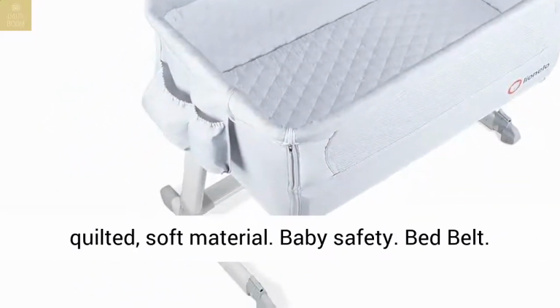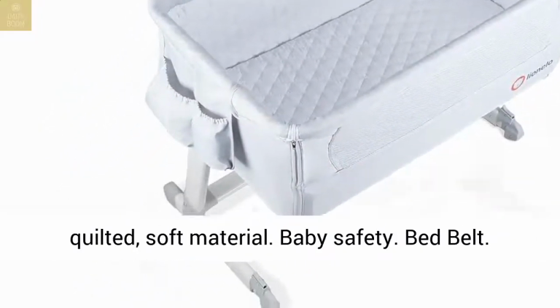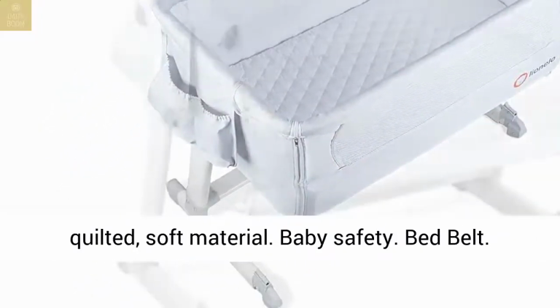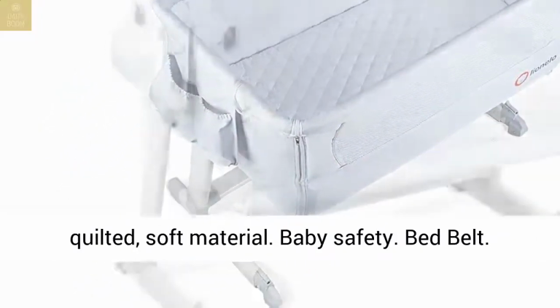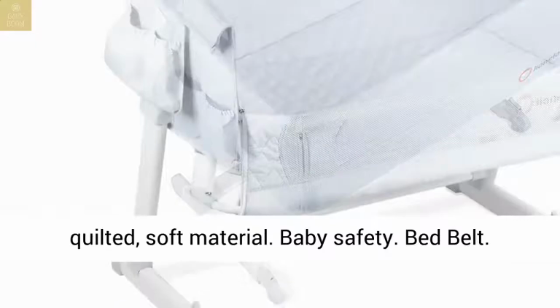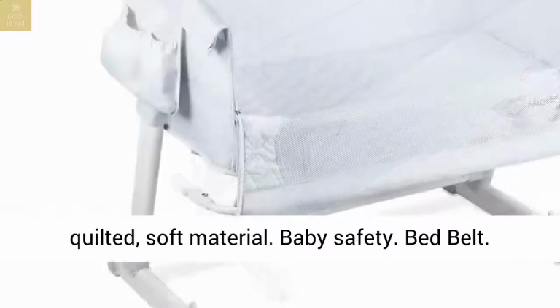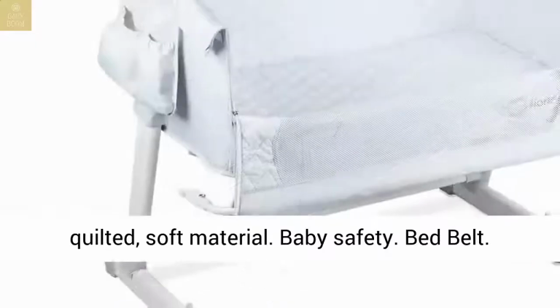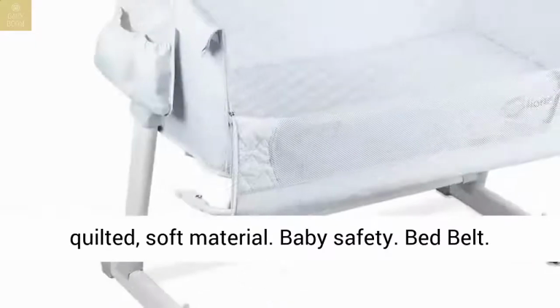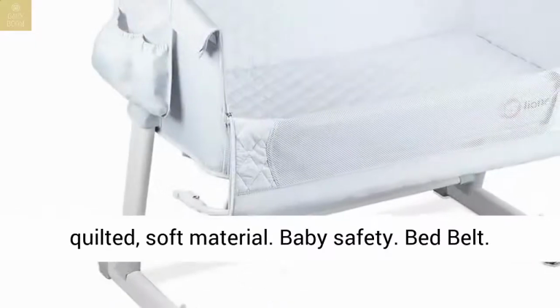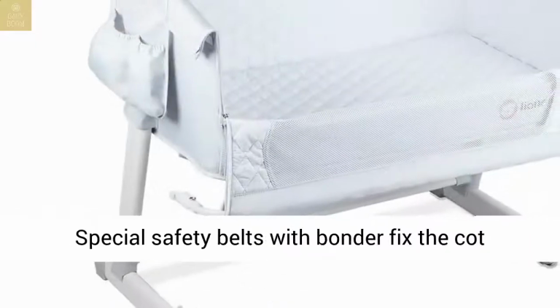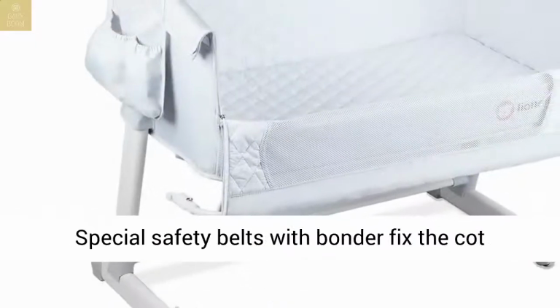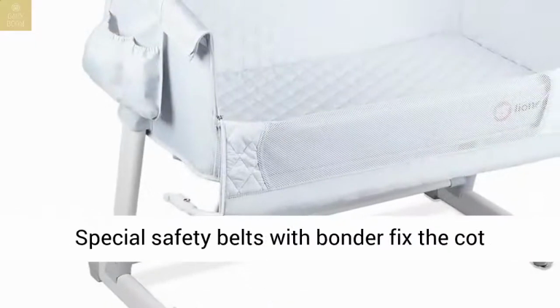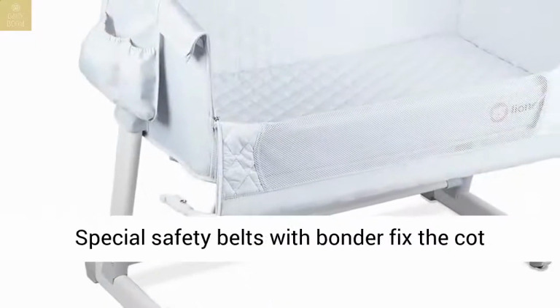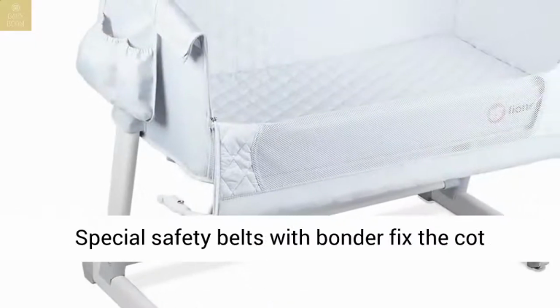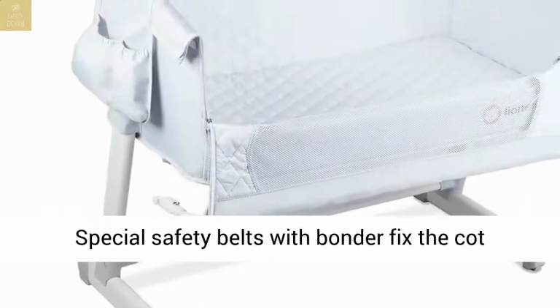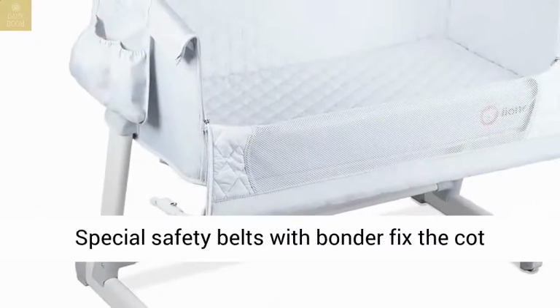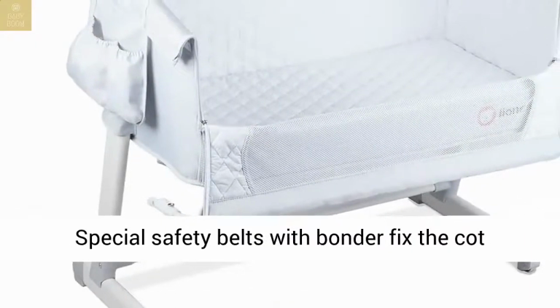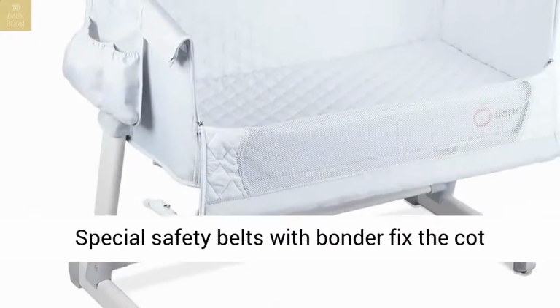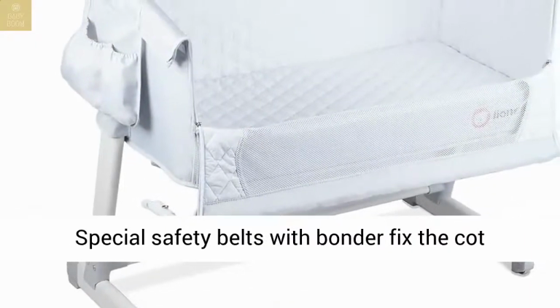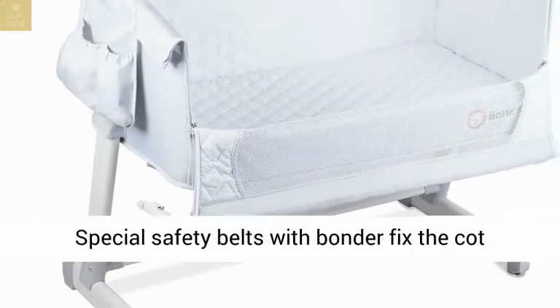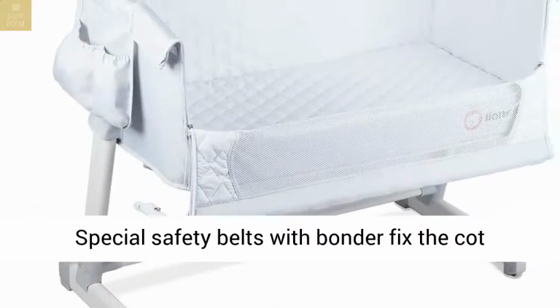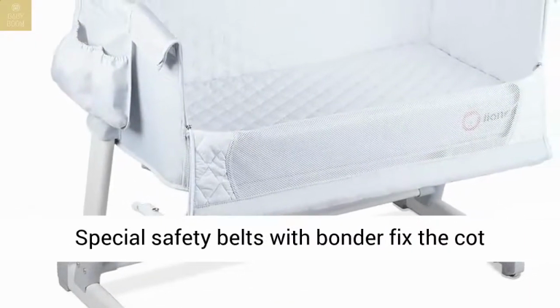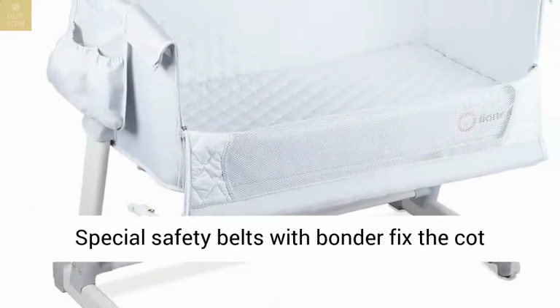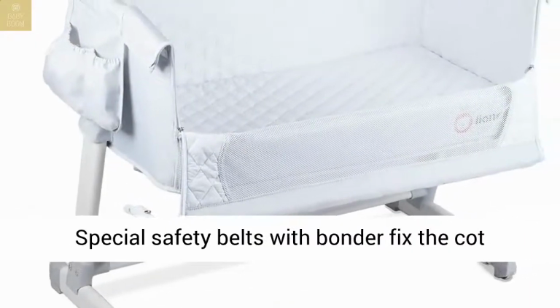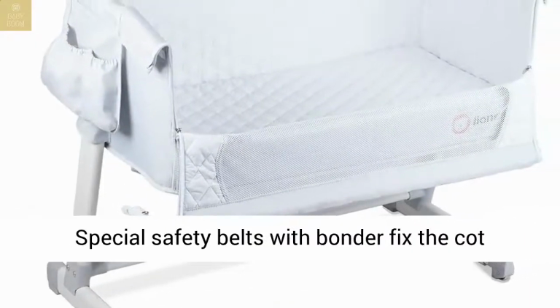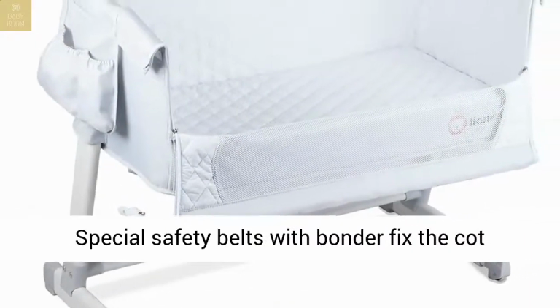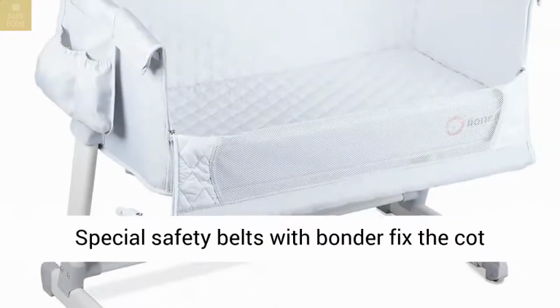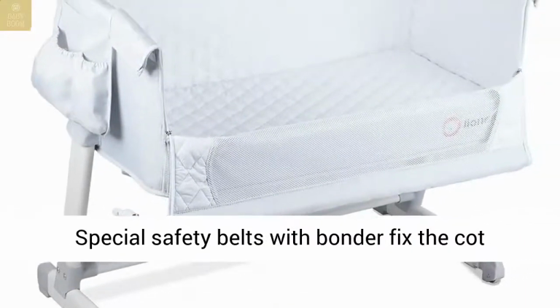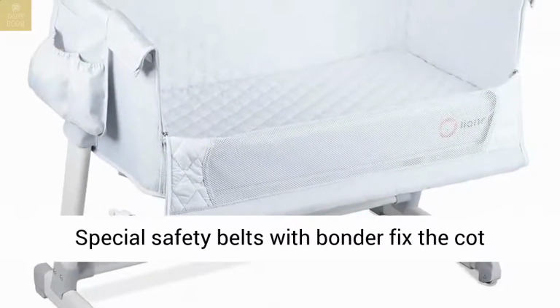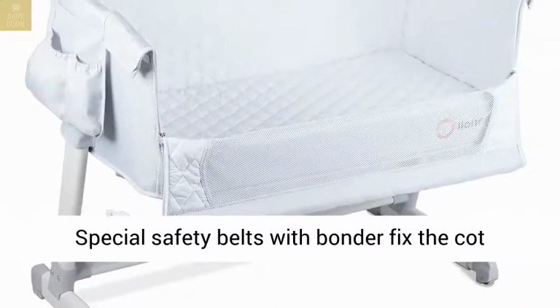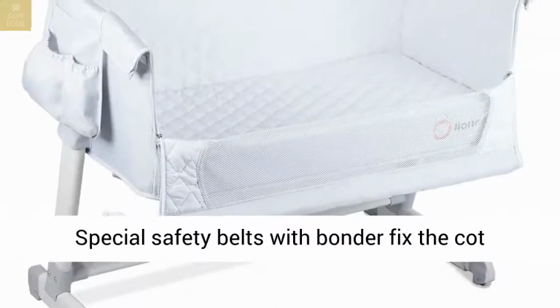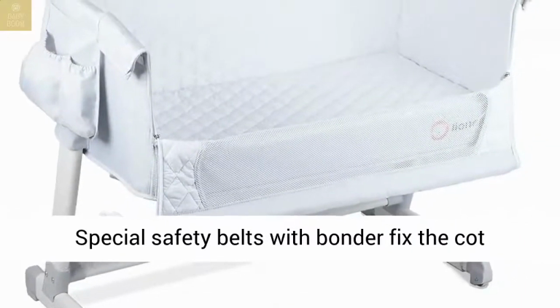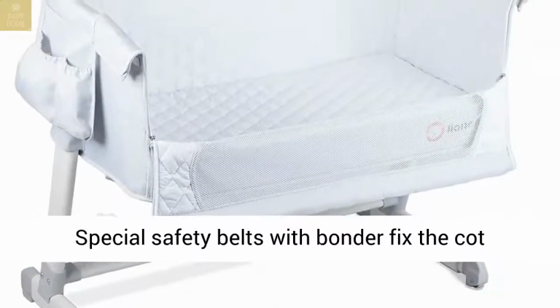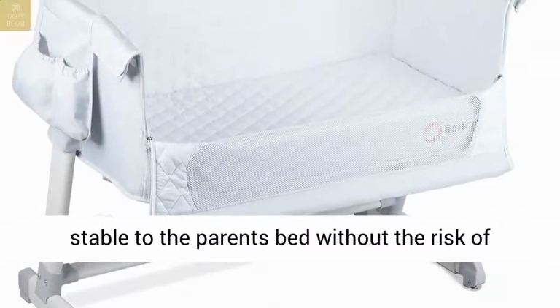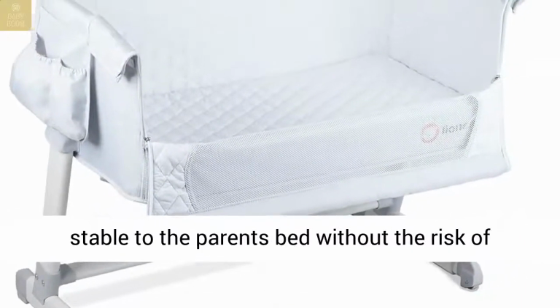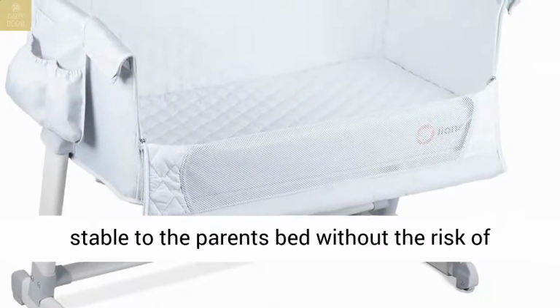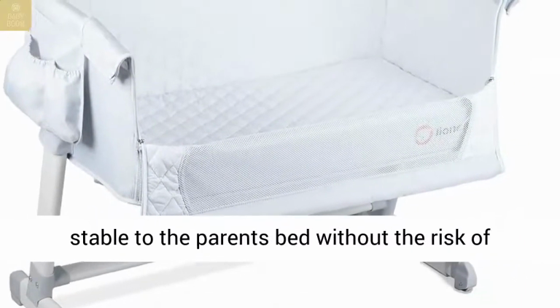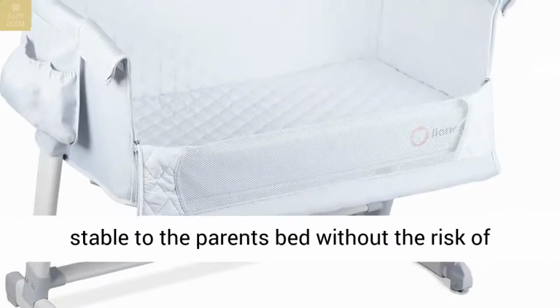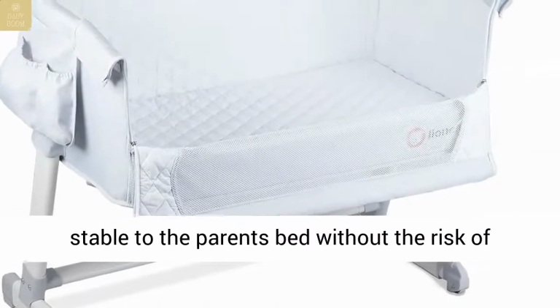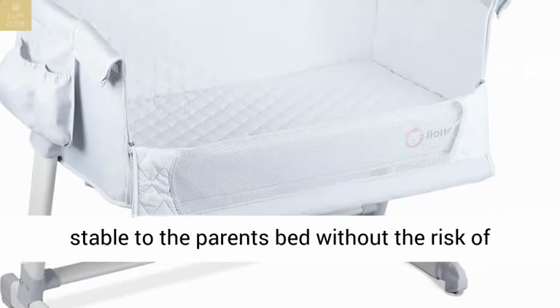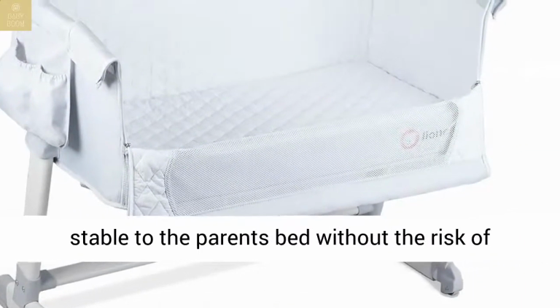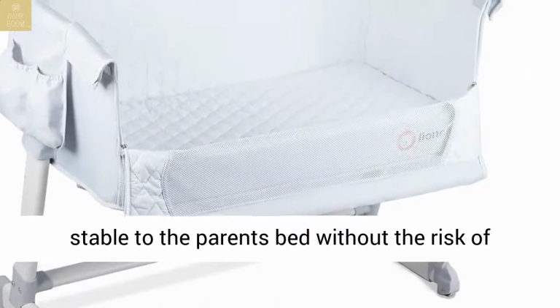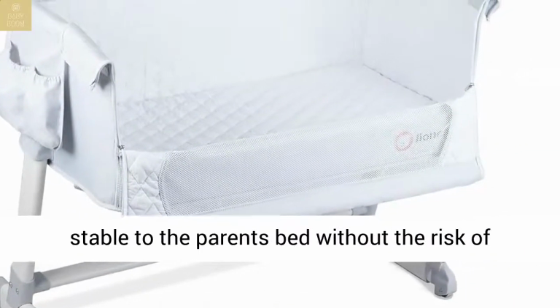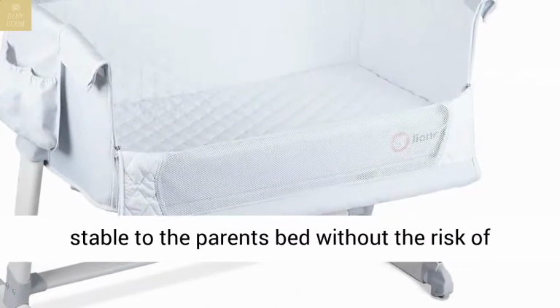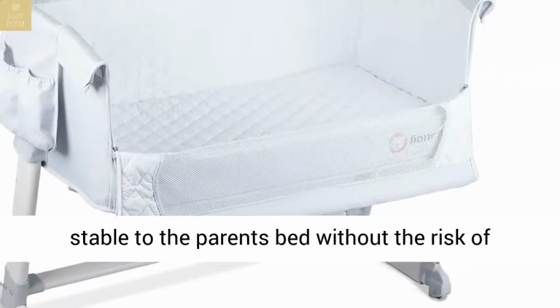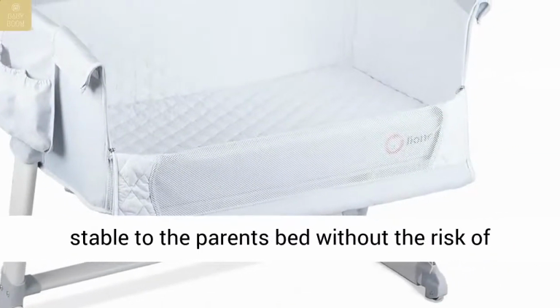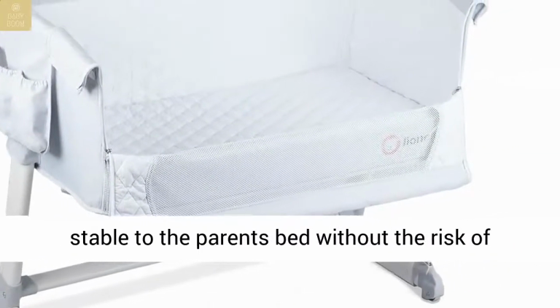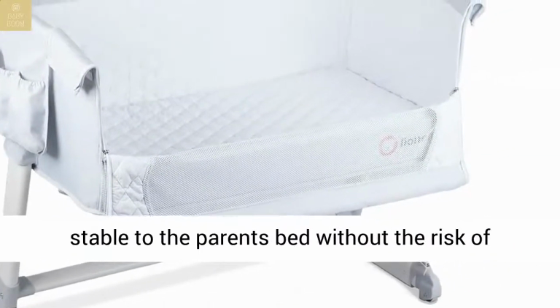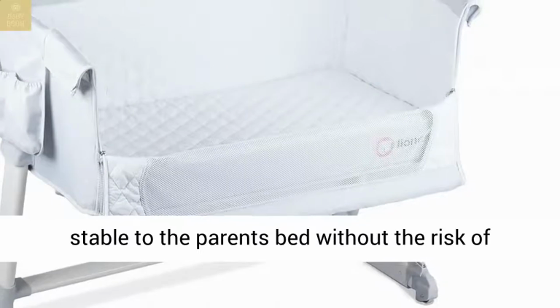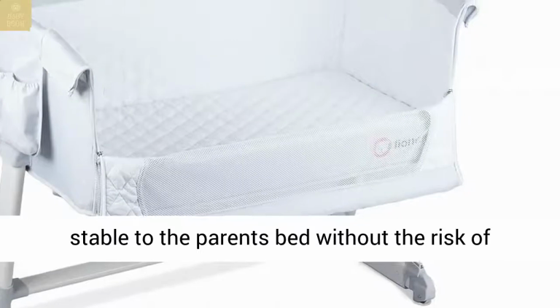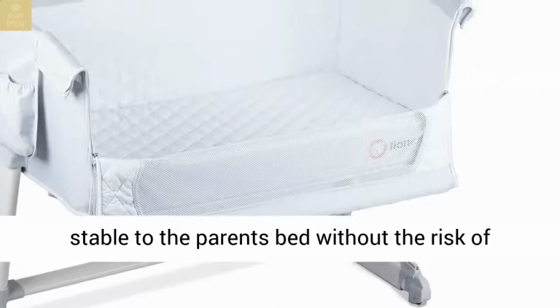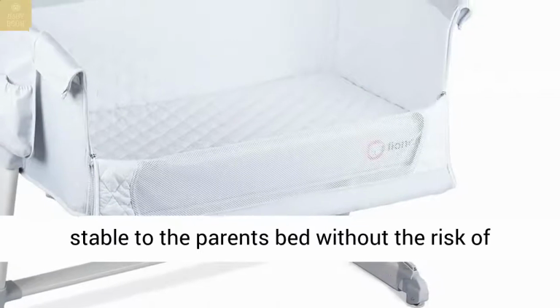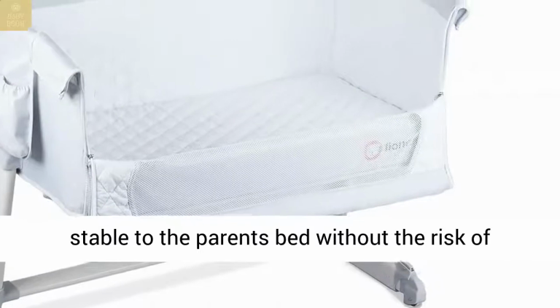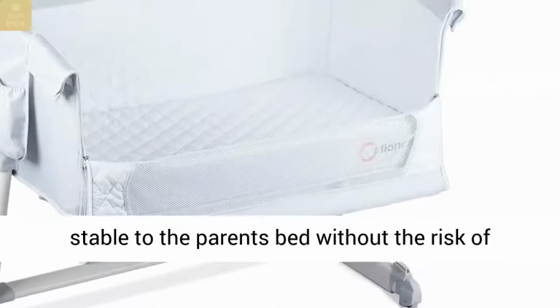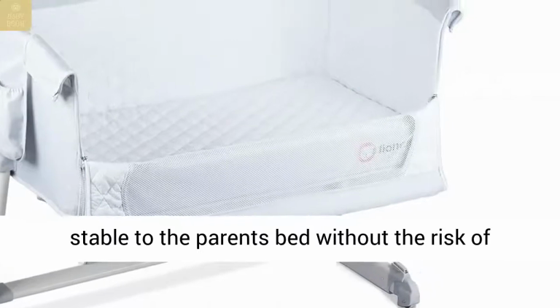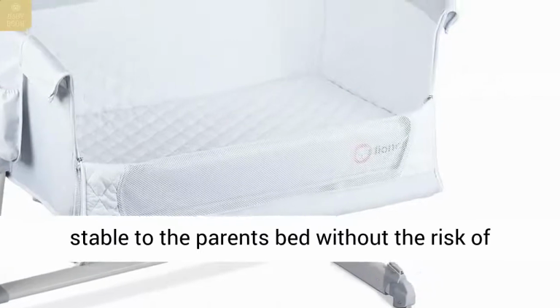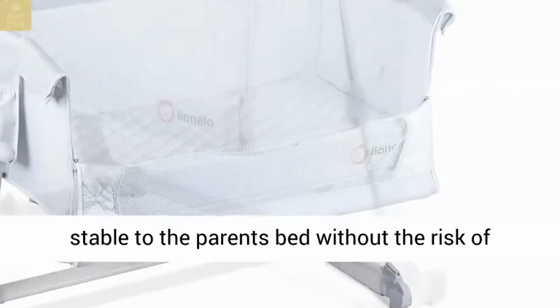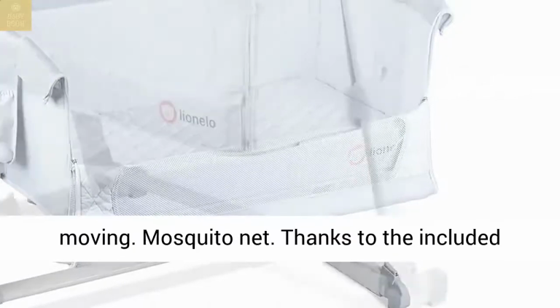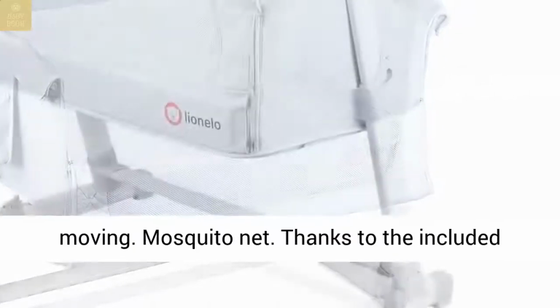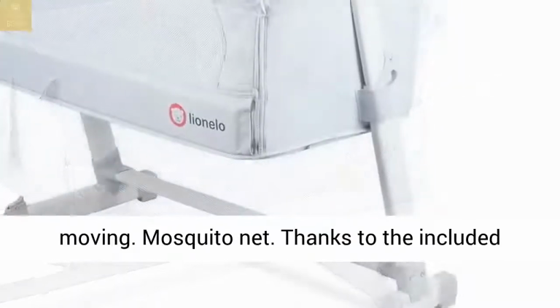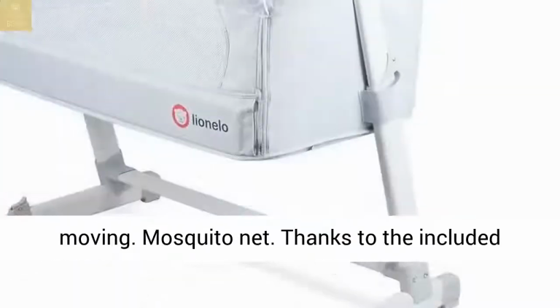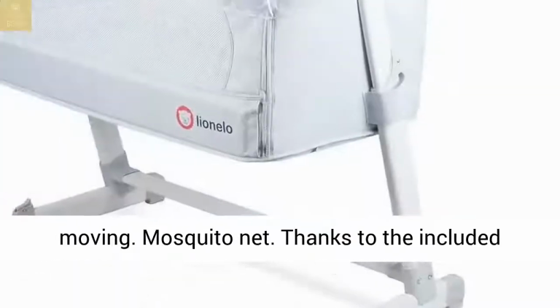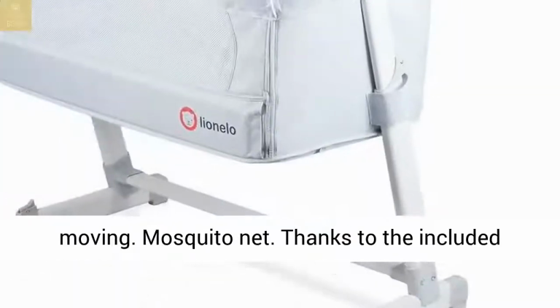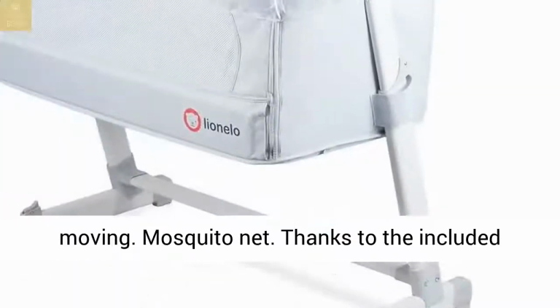Baby Safety – Bed Belt: special safety belts with bonder fix the cot stable to the parent's bed without the risk of moving.